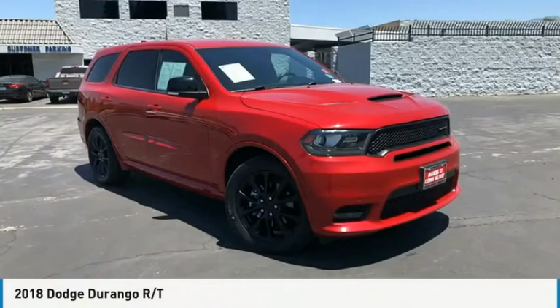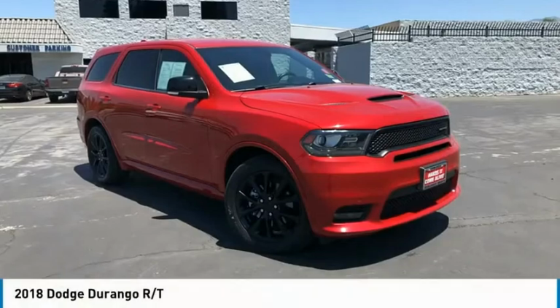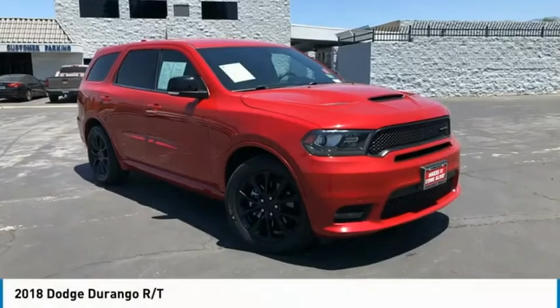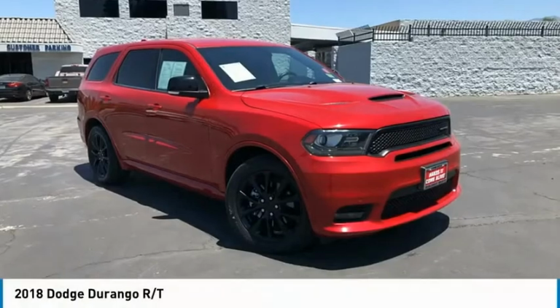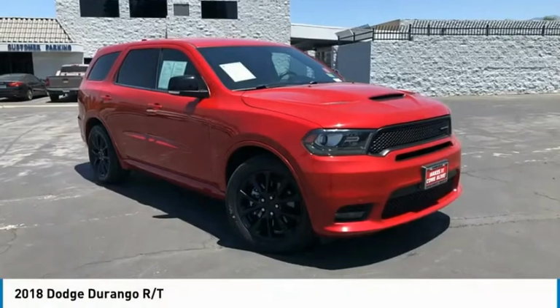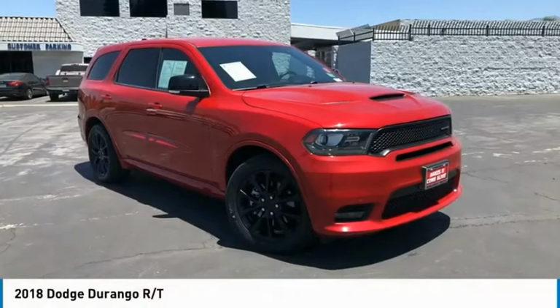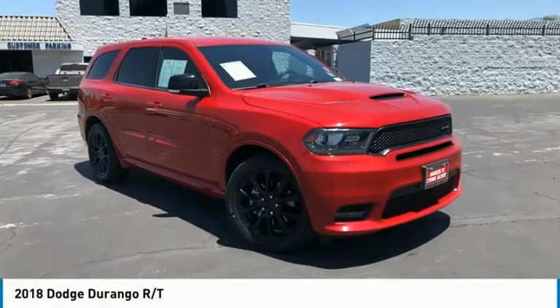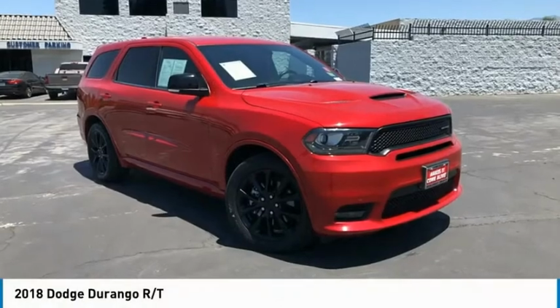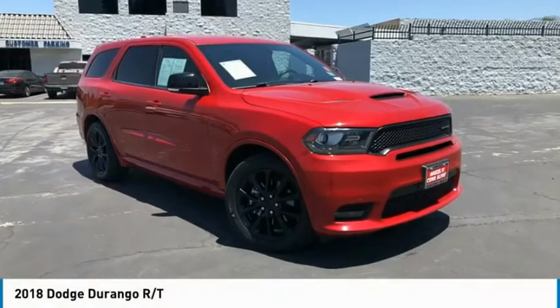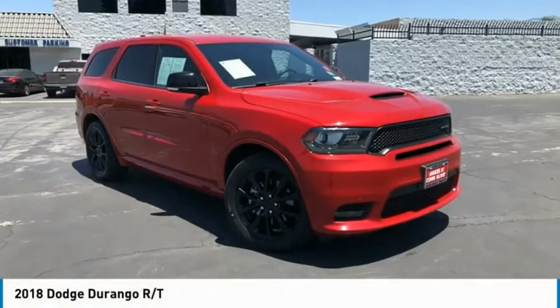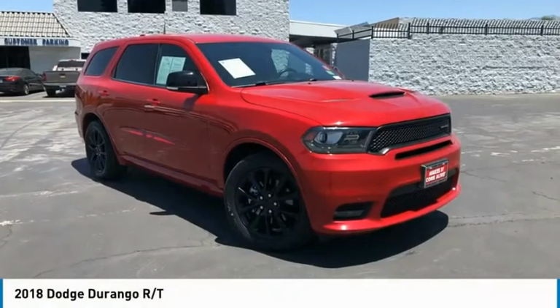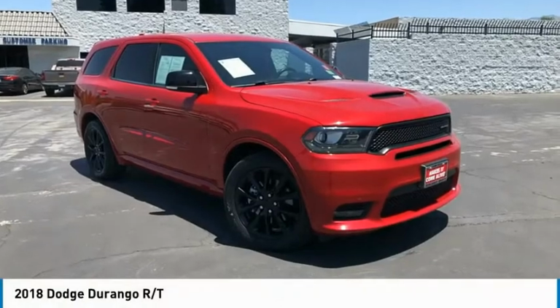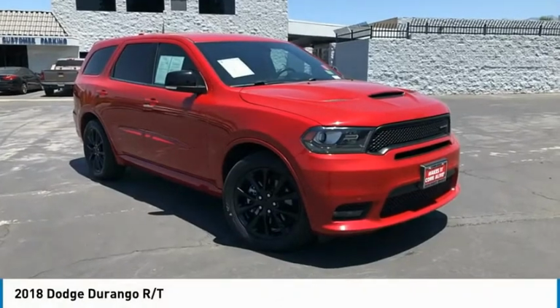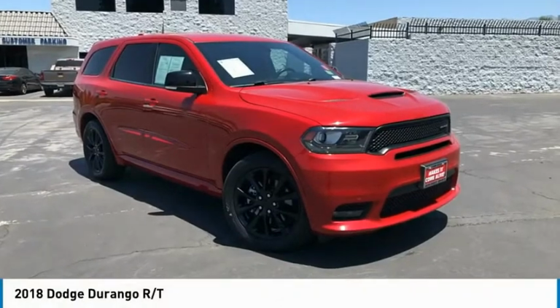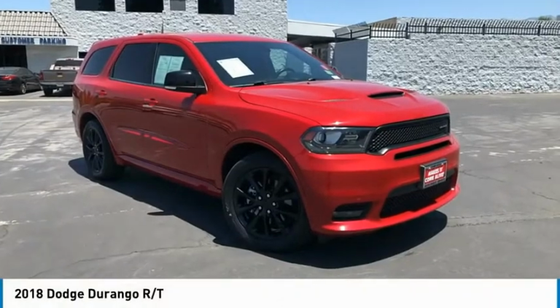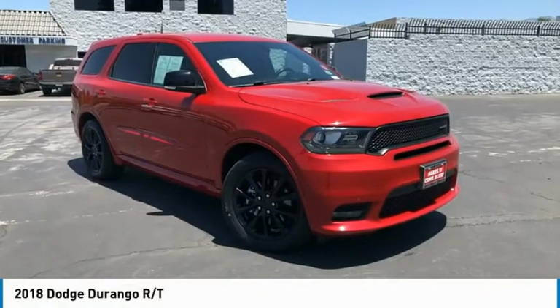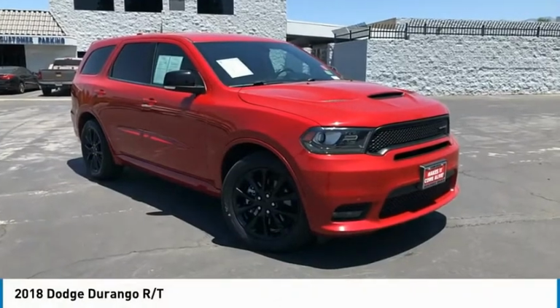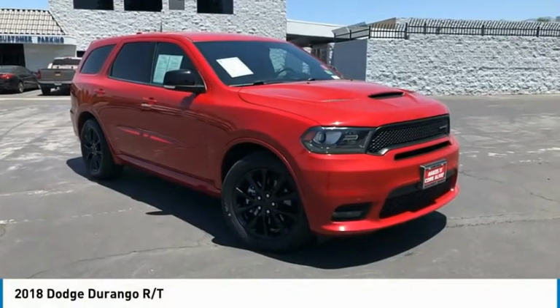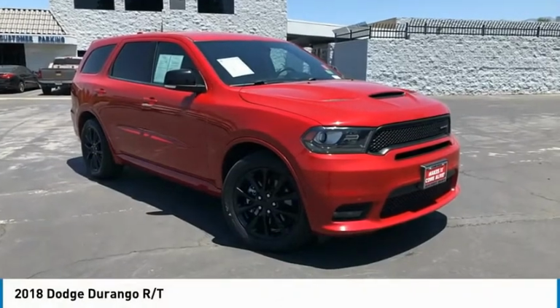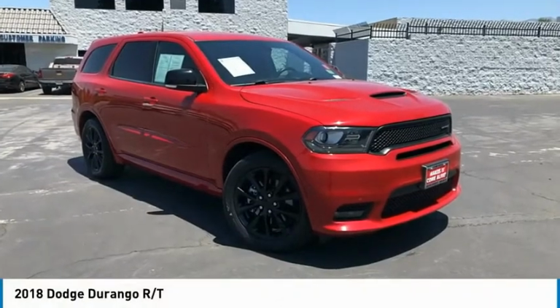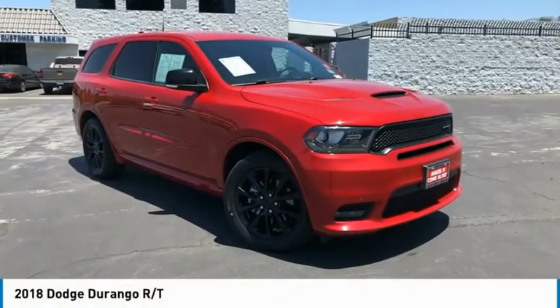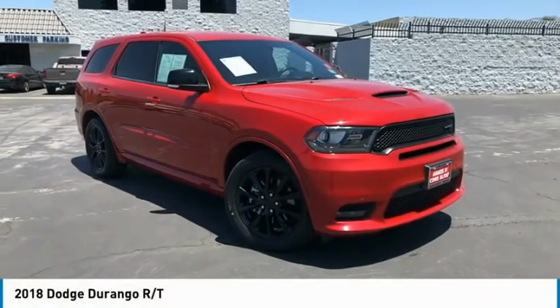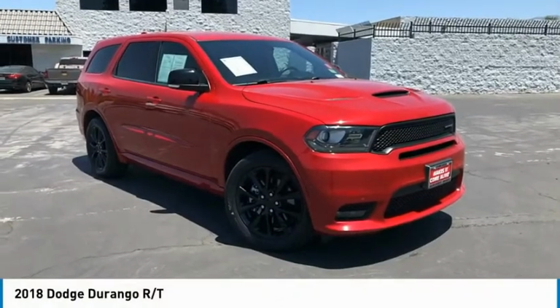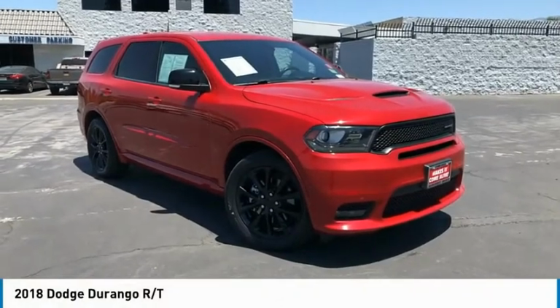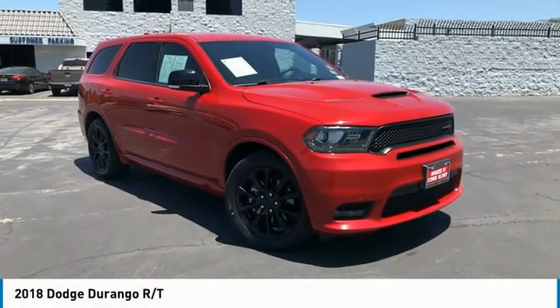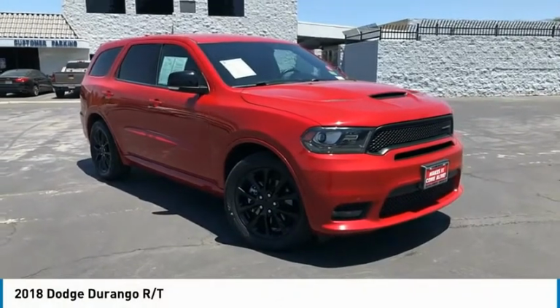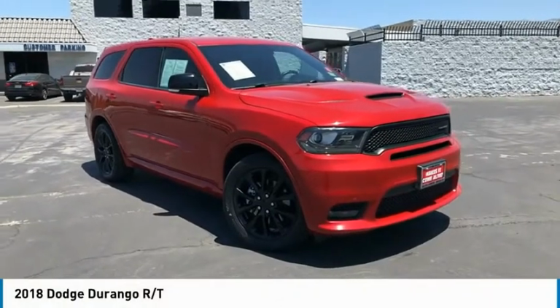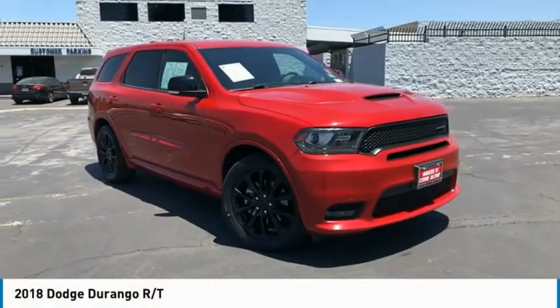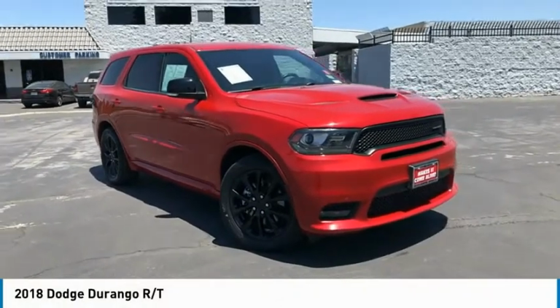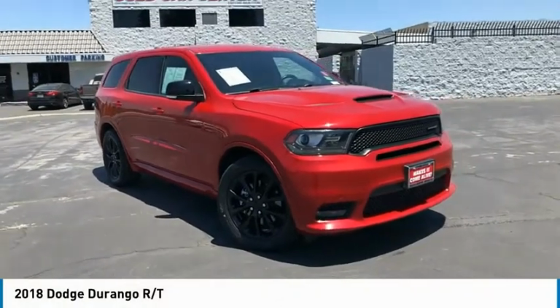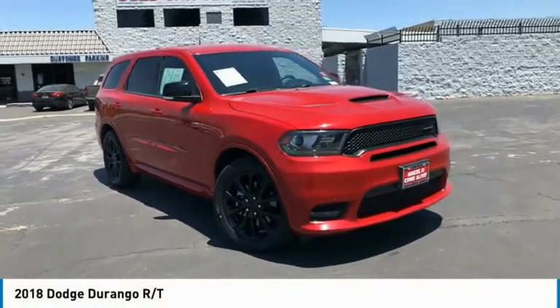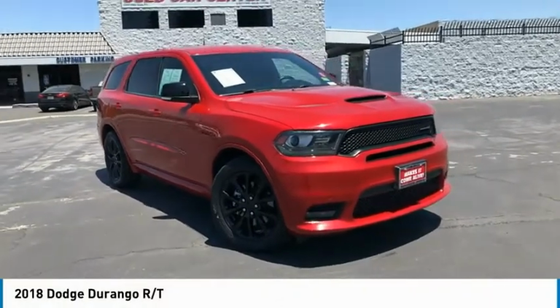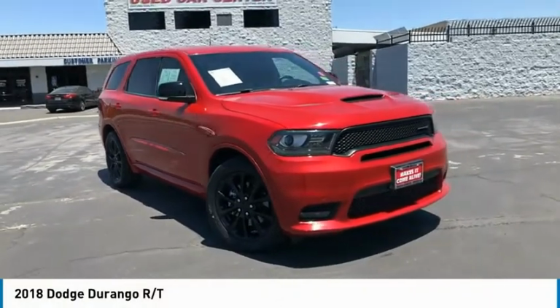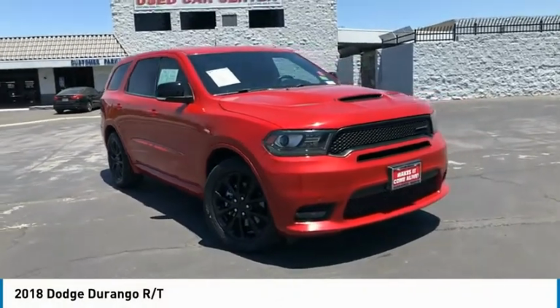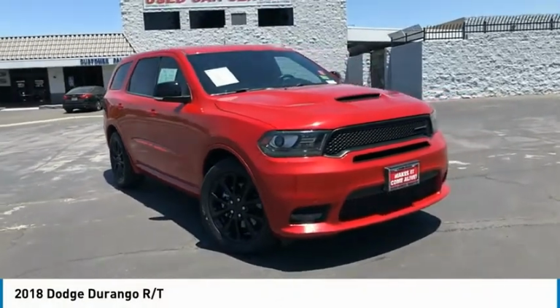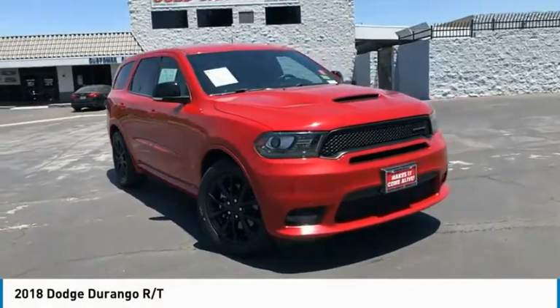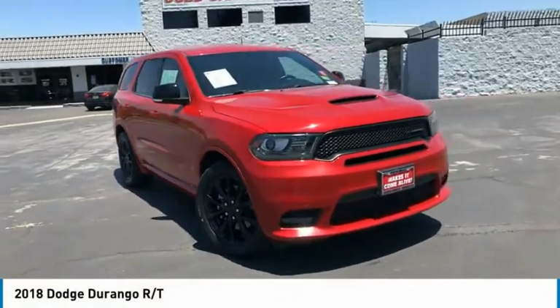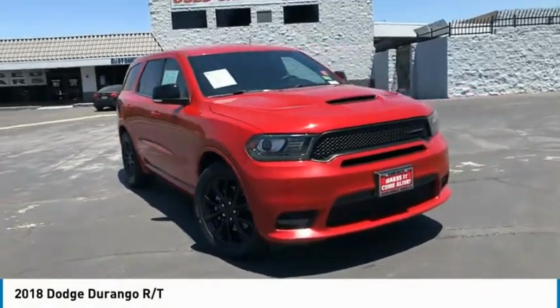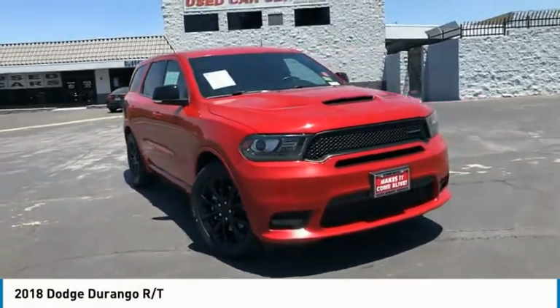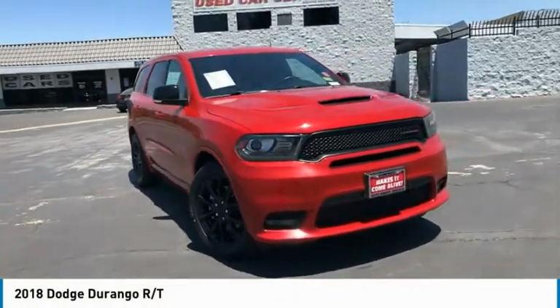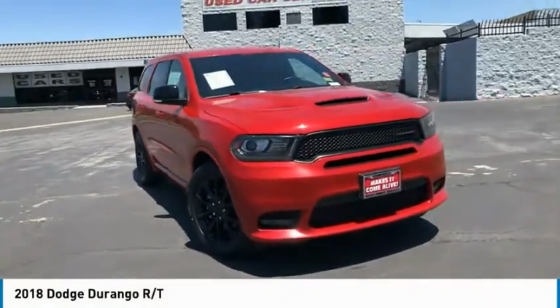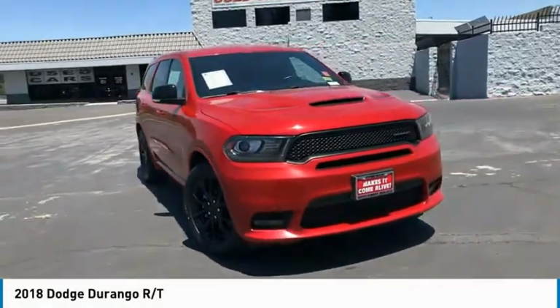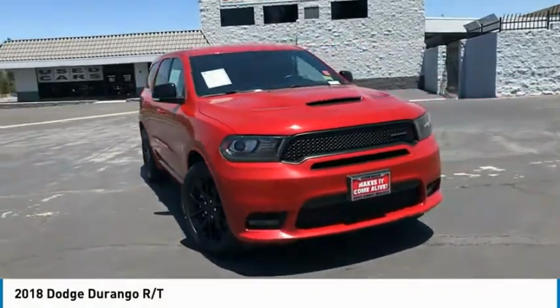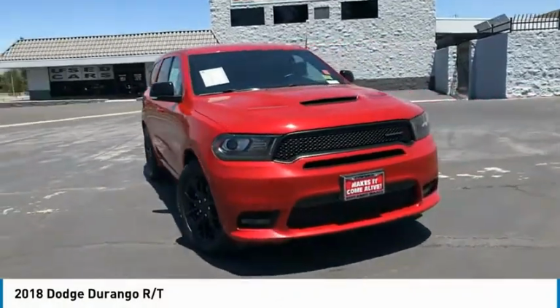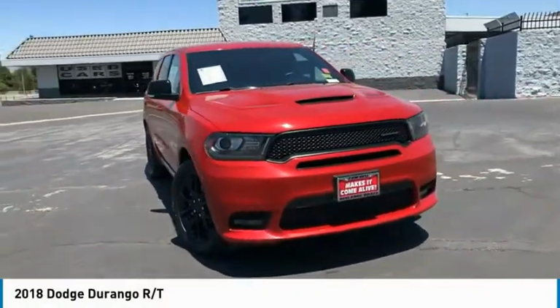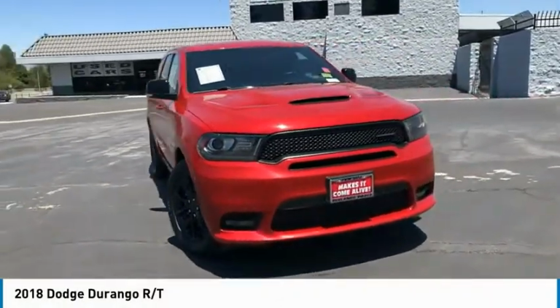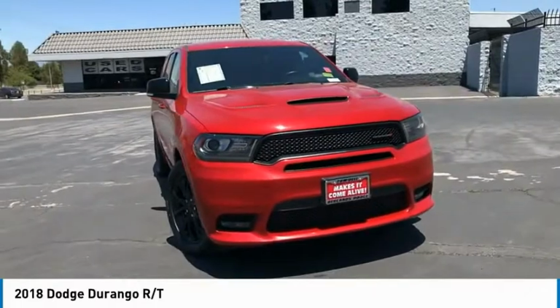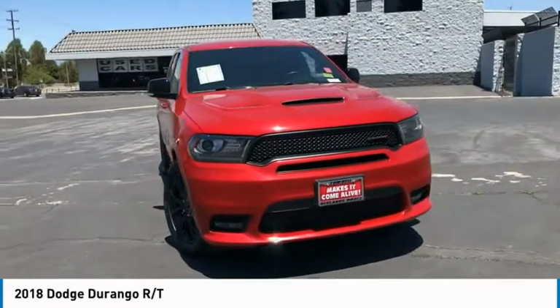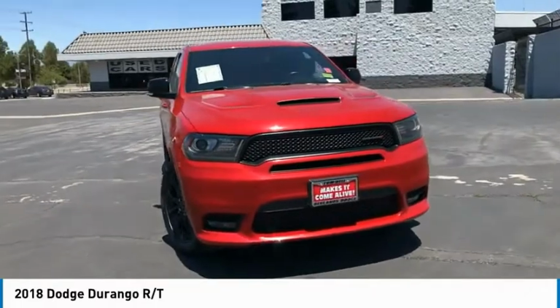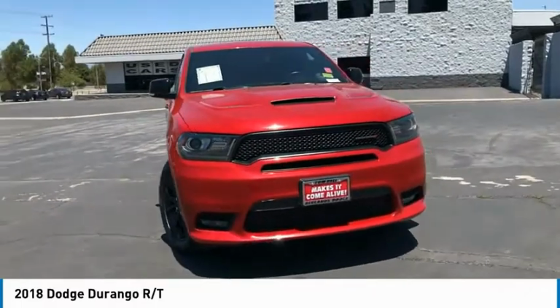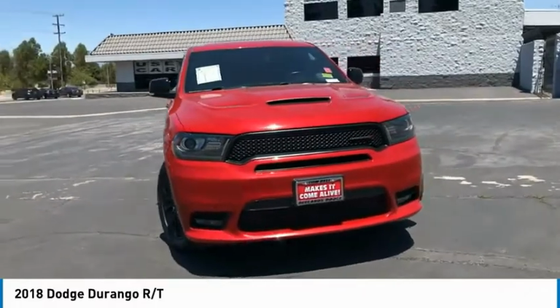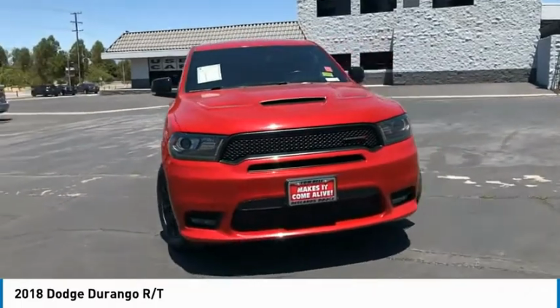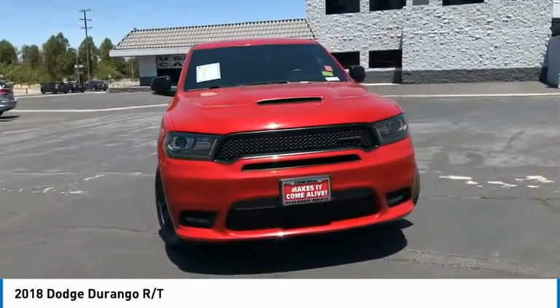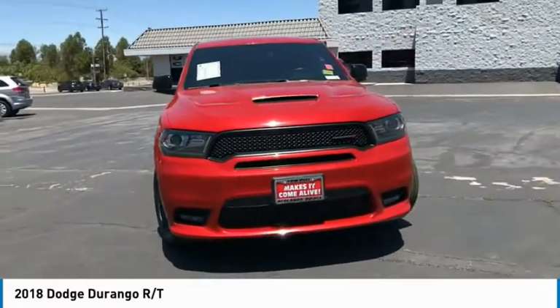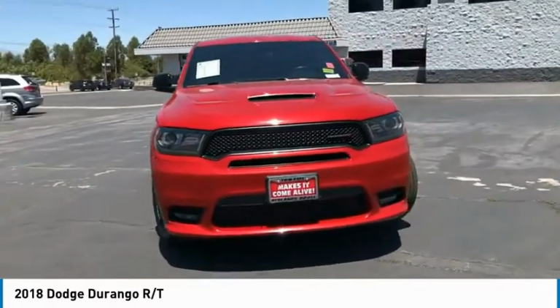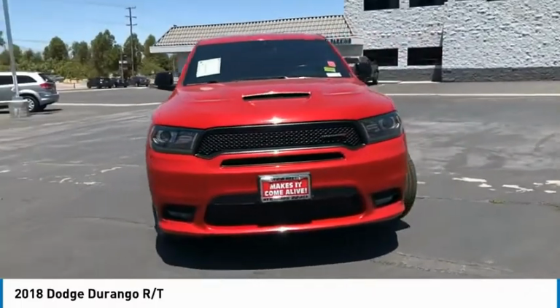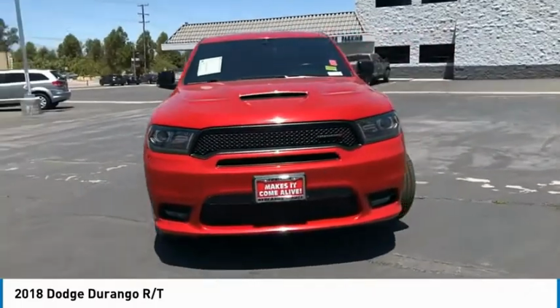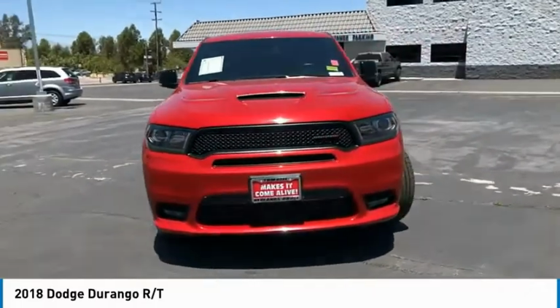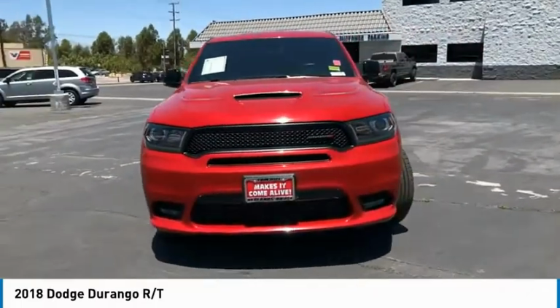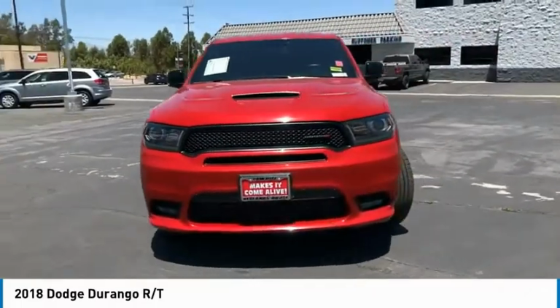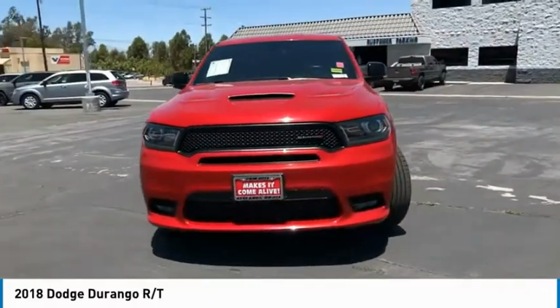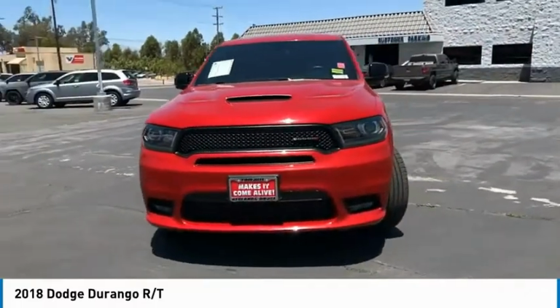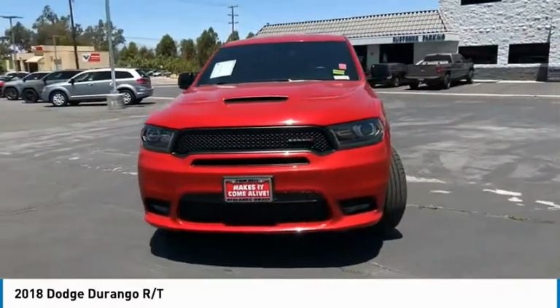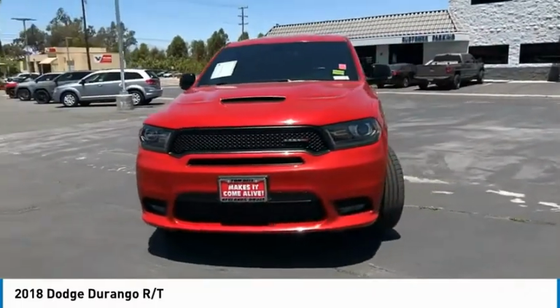Come test drive the 2018 Durango. The Durango allows you and your family to travel in style and comfort.